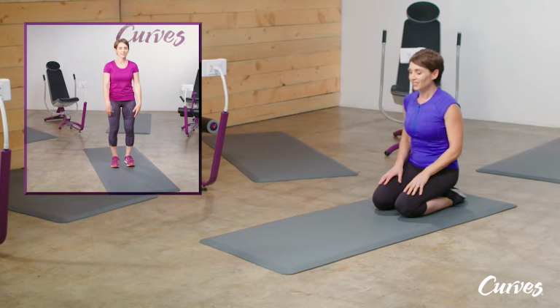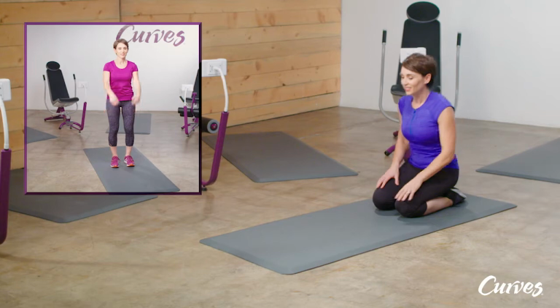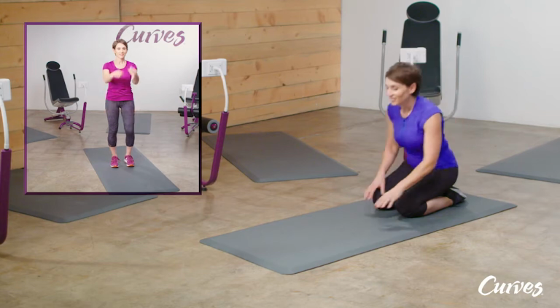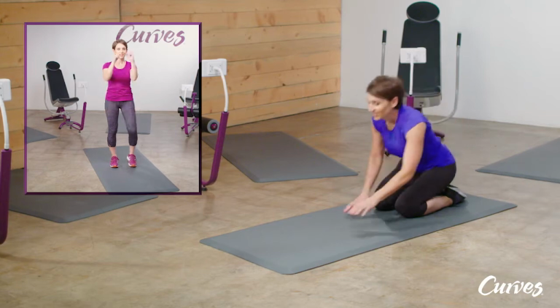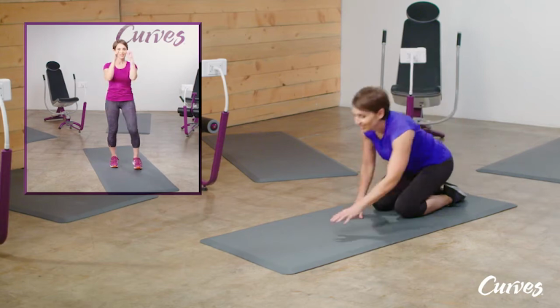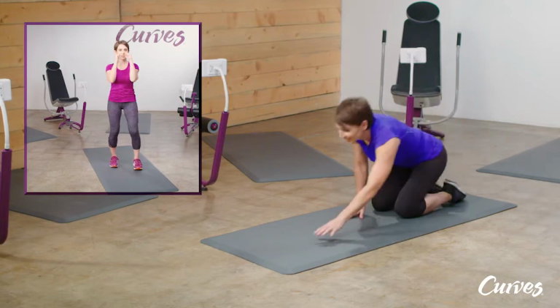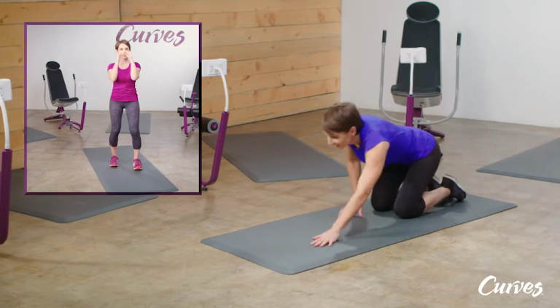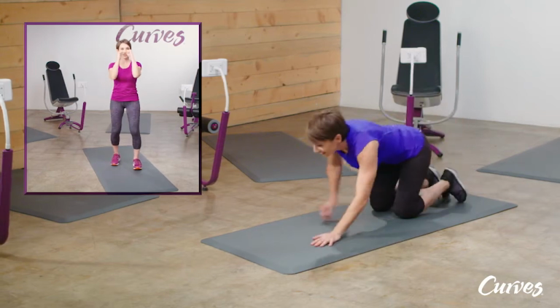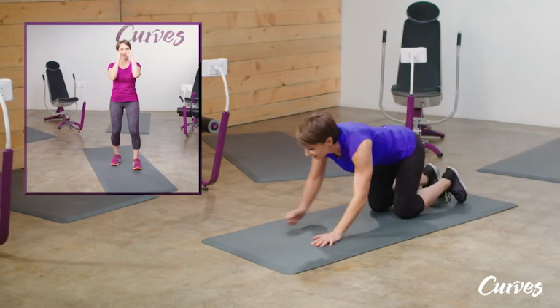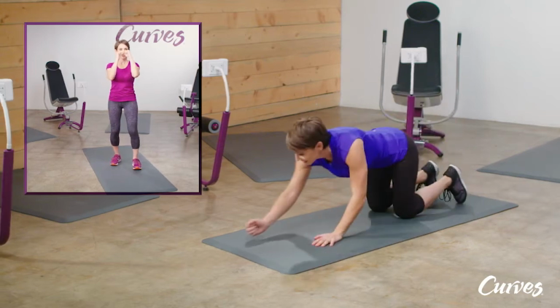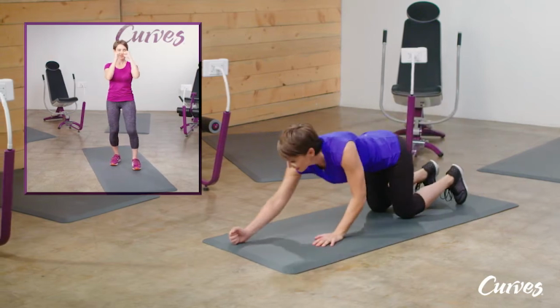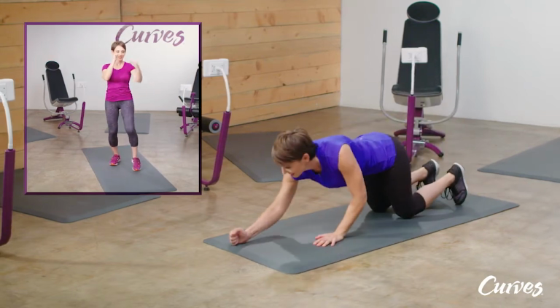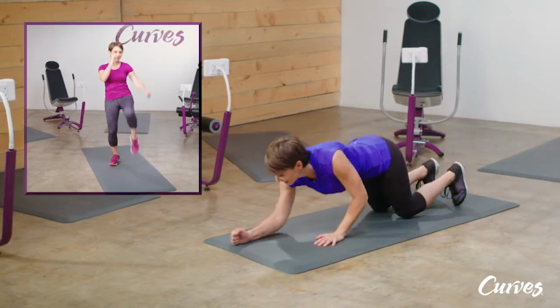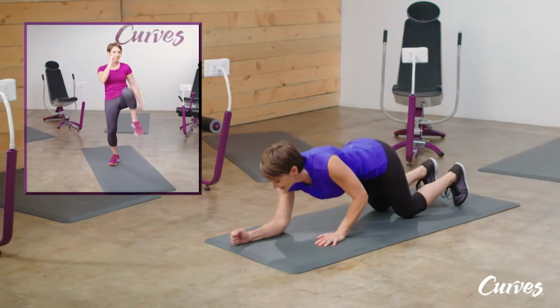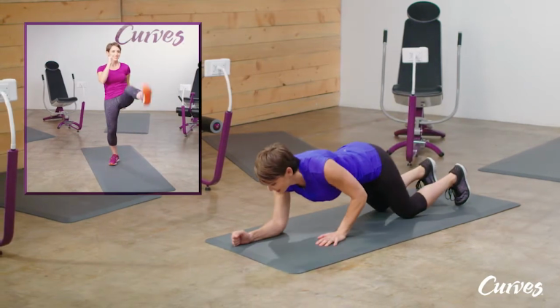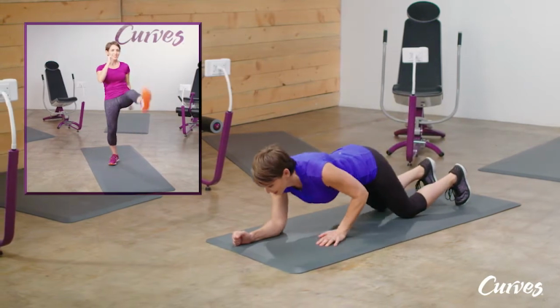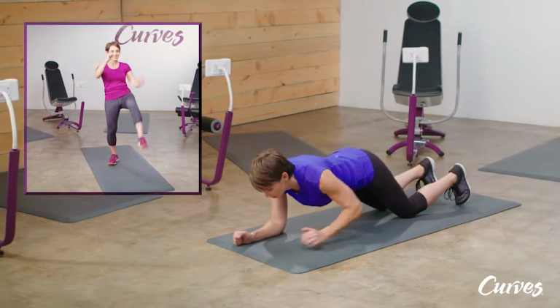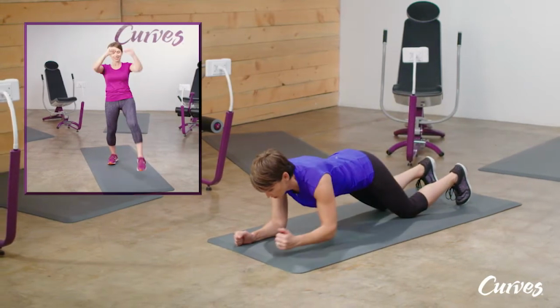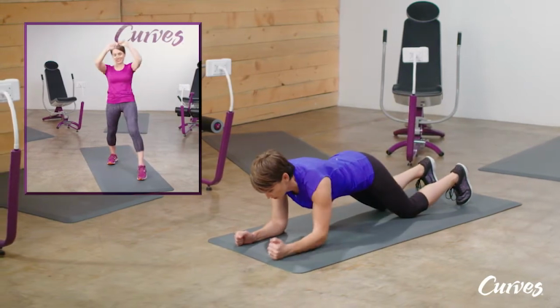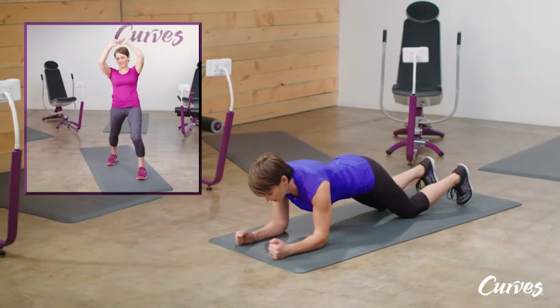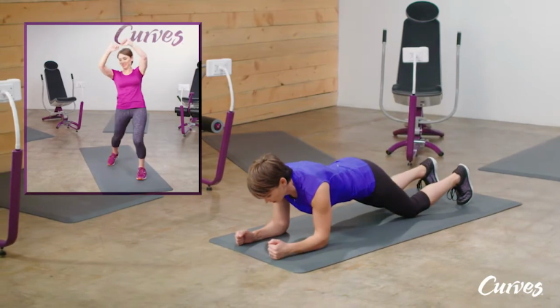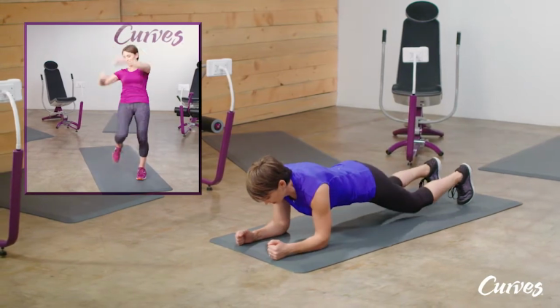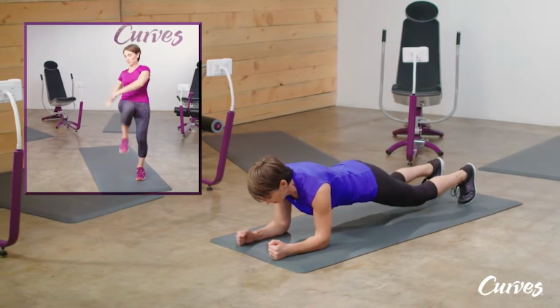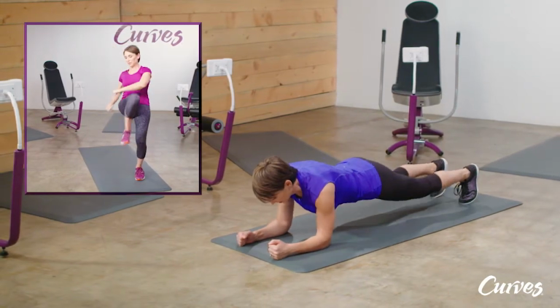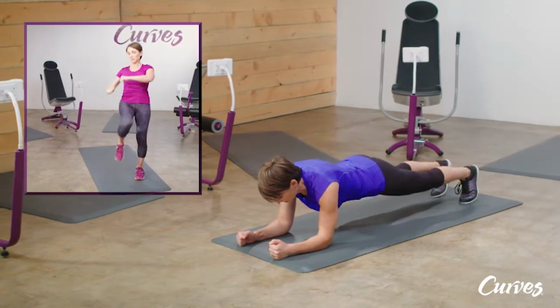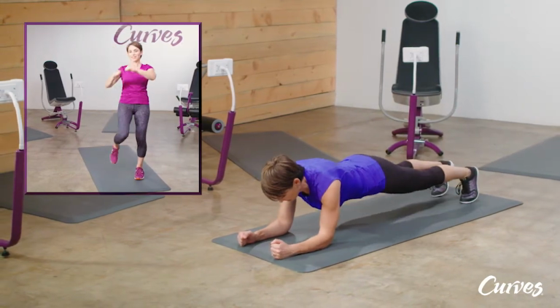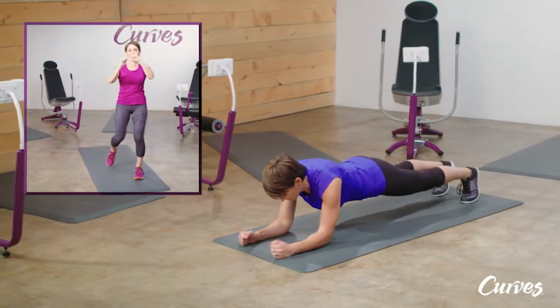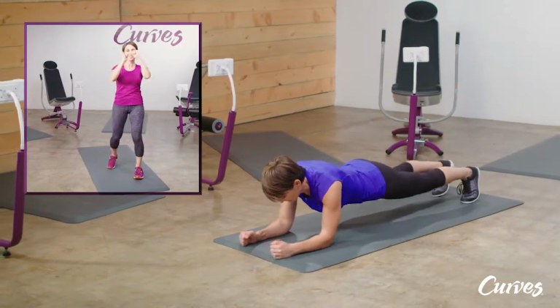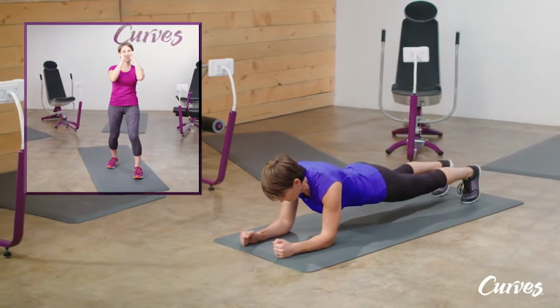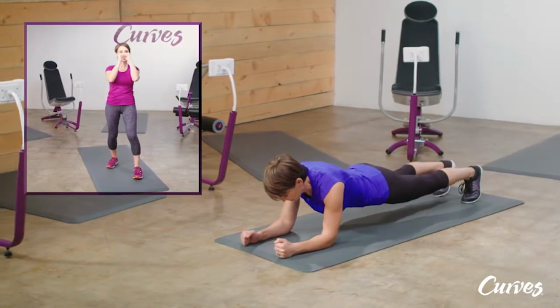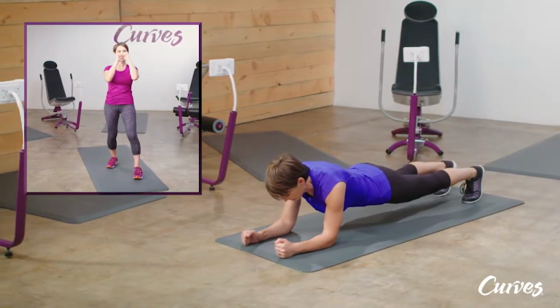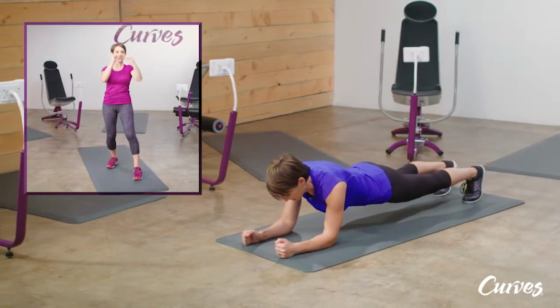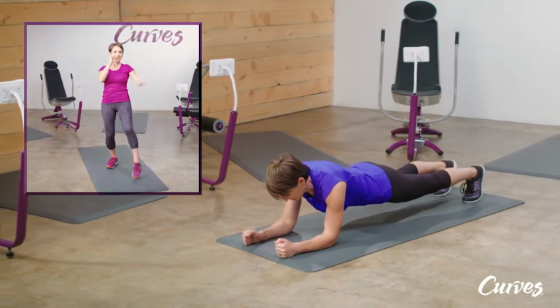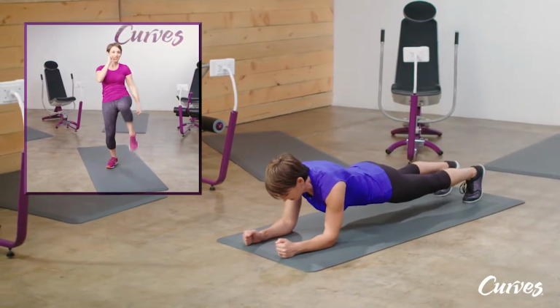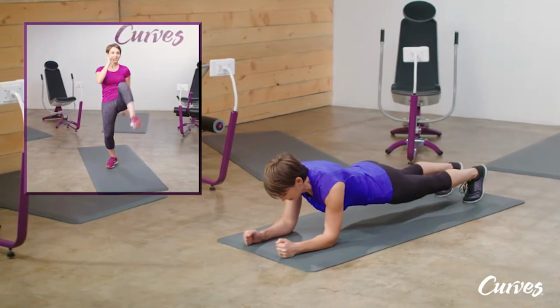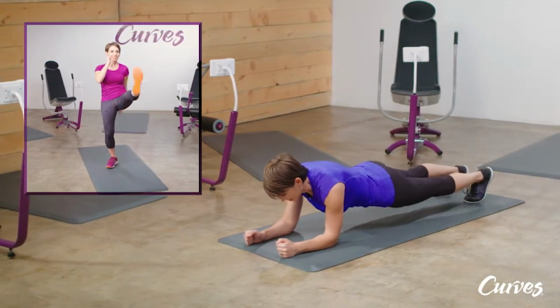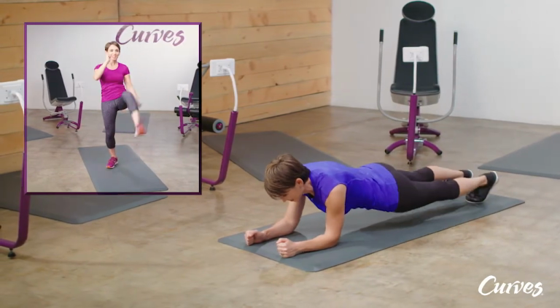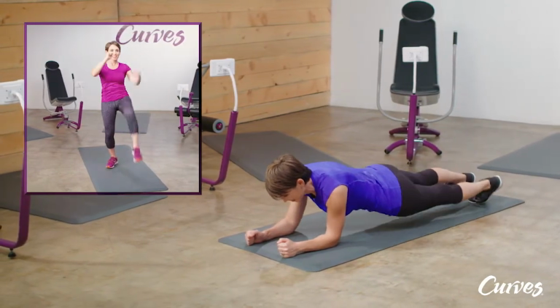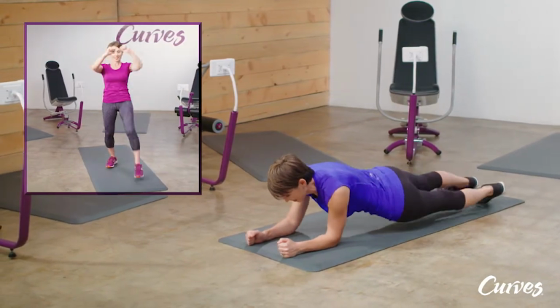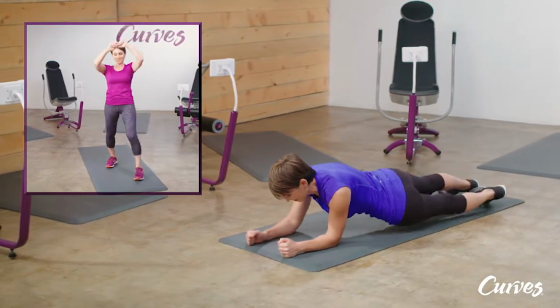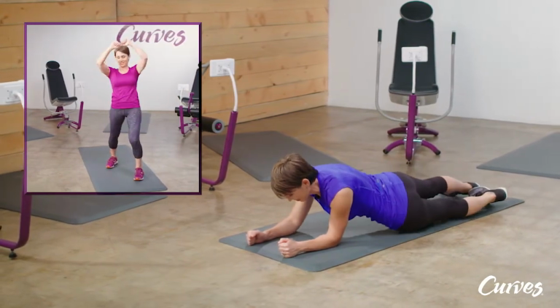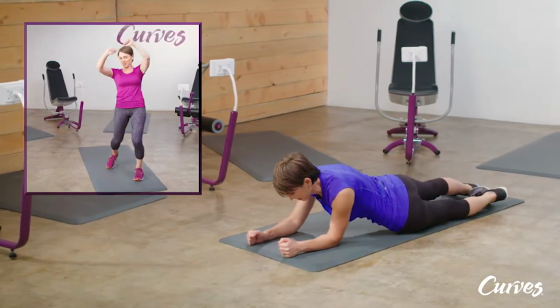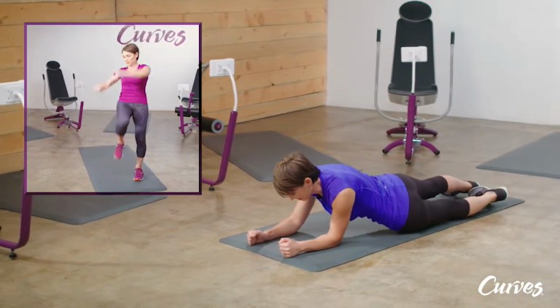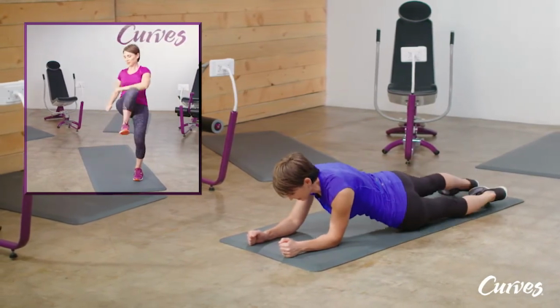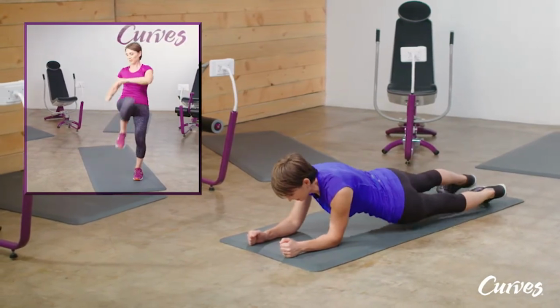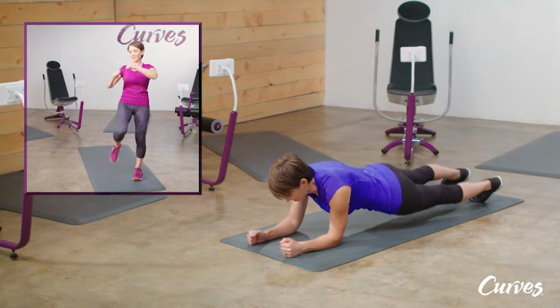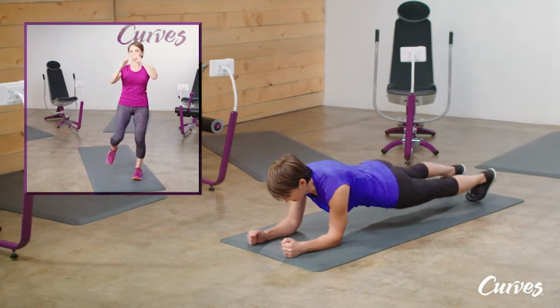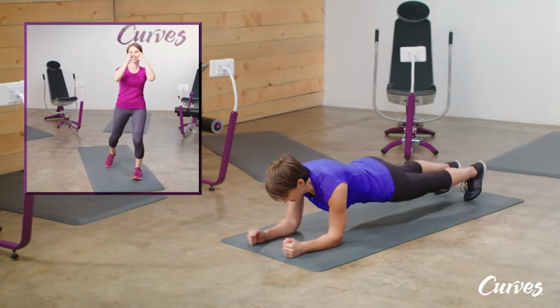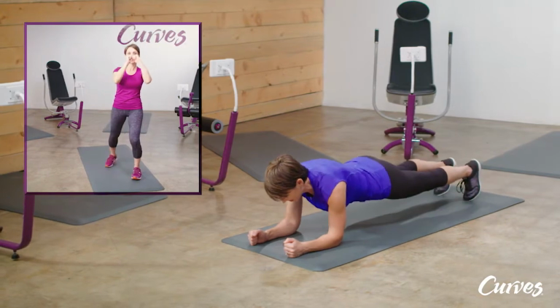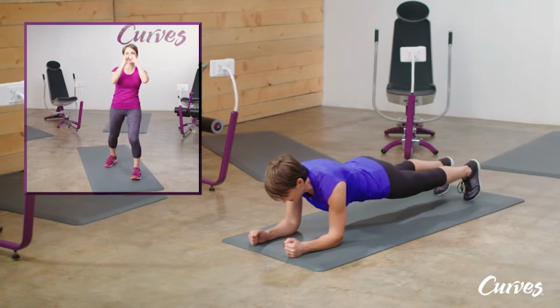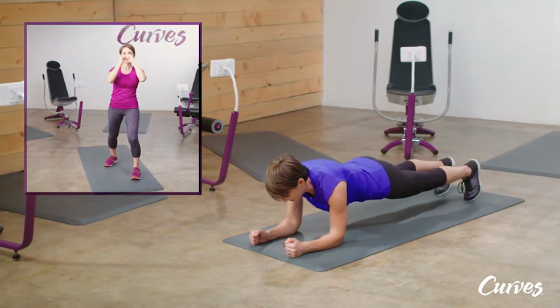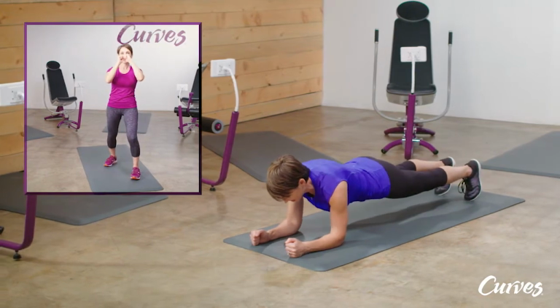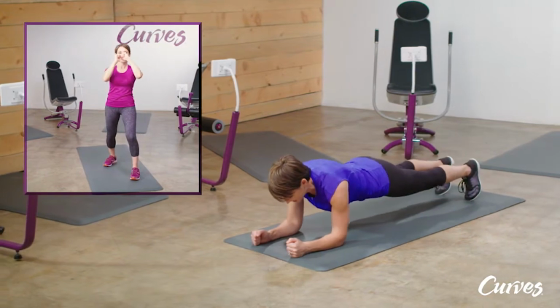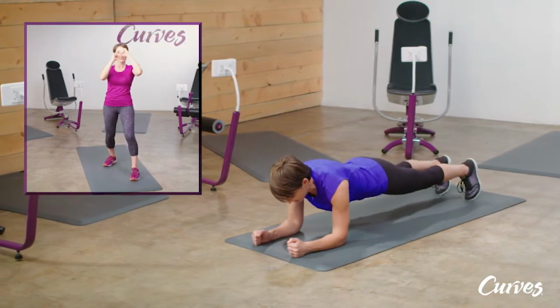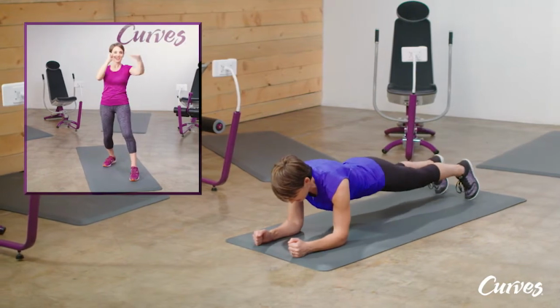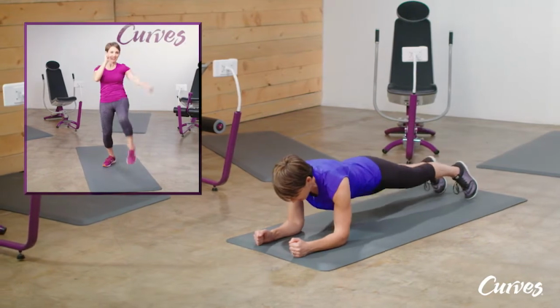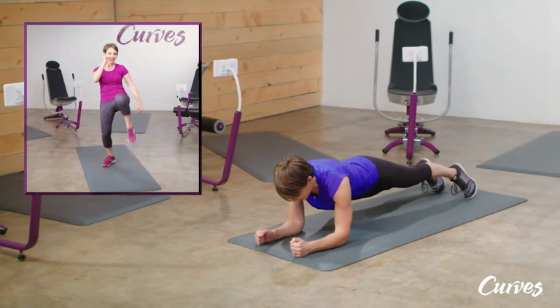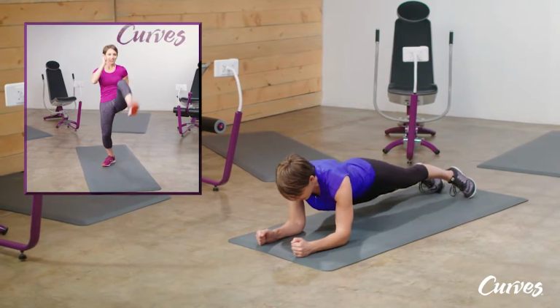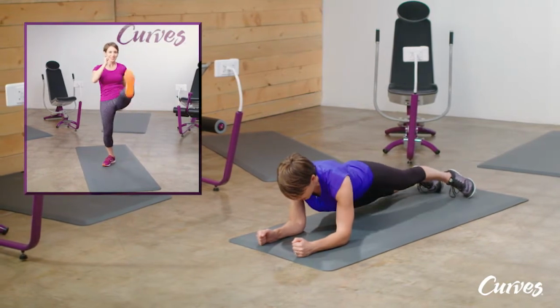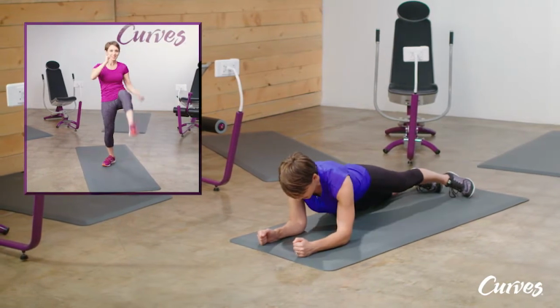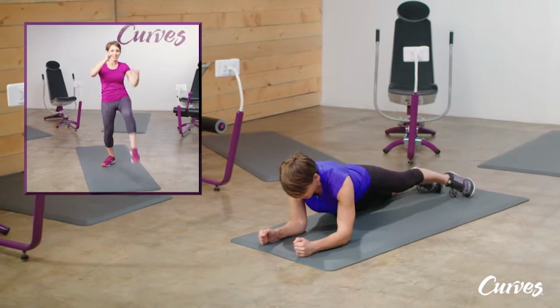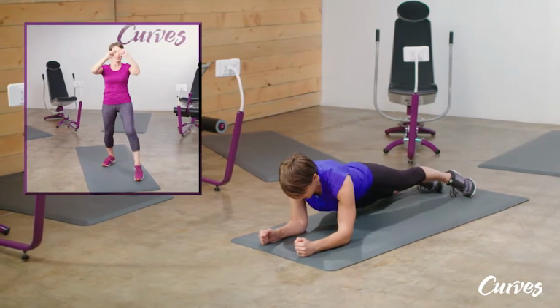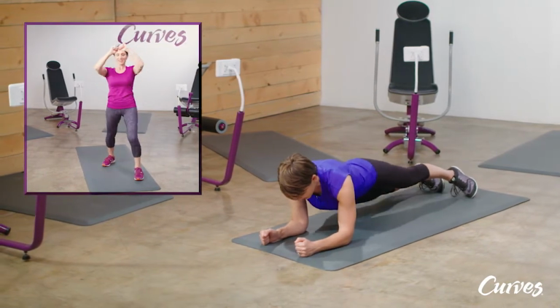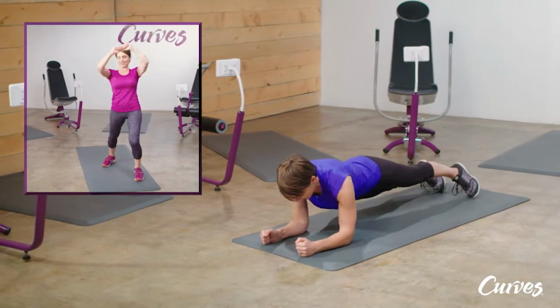Dipping Ab Hold. Get into a plank position with your elbows directly underneath your shoulders, legs extended out behind you.